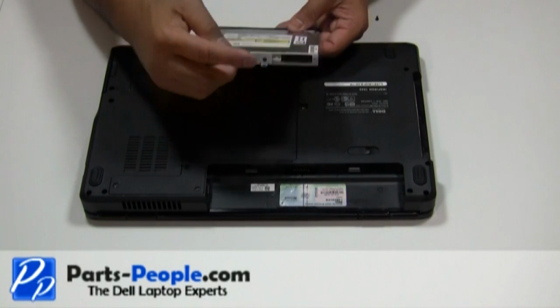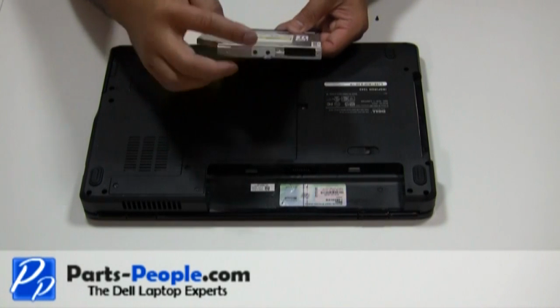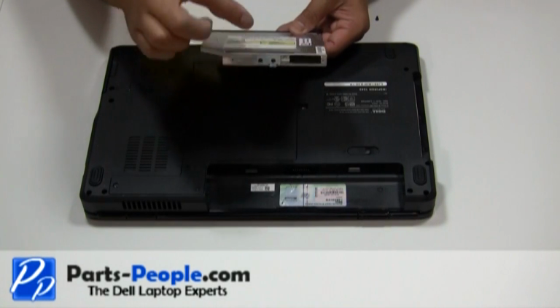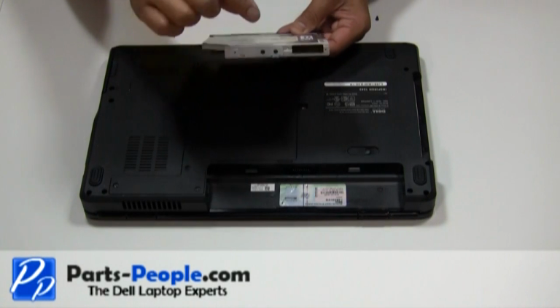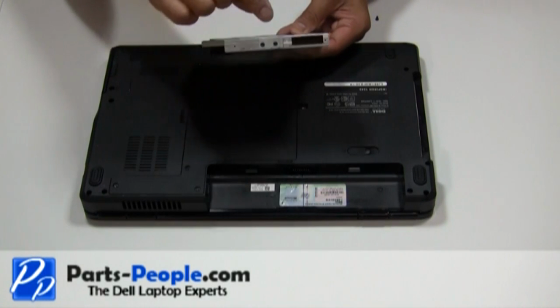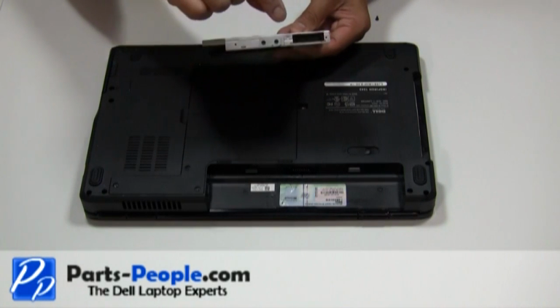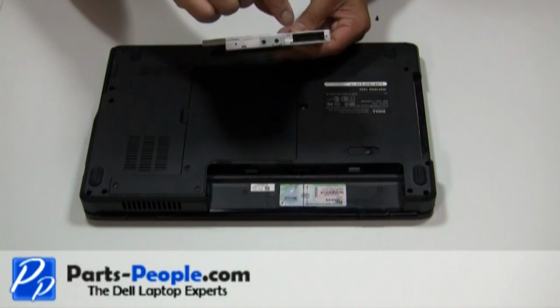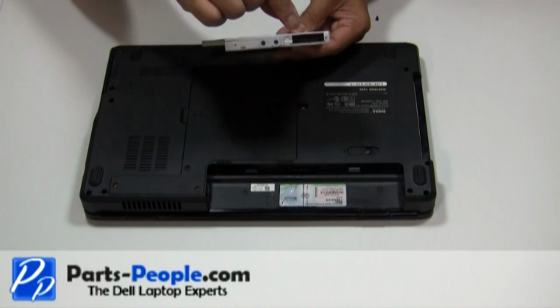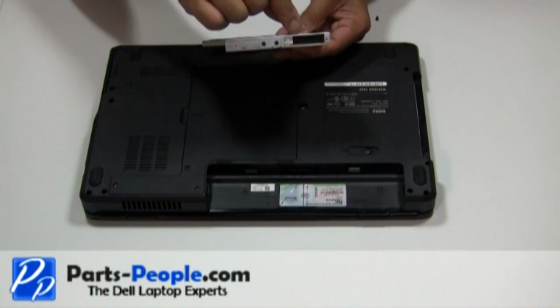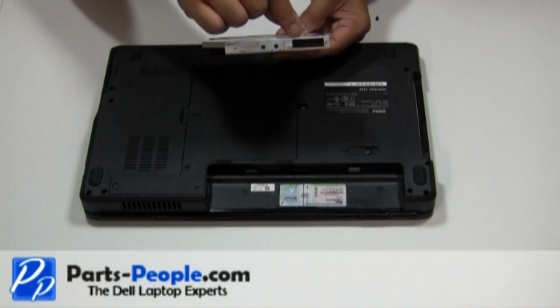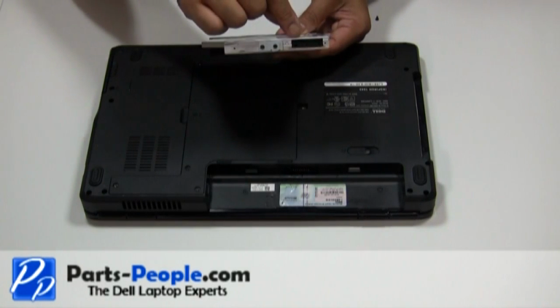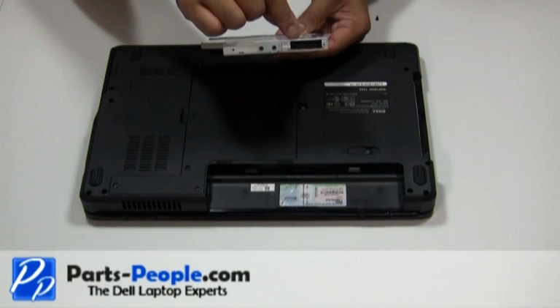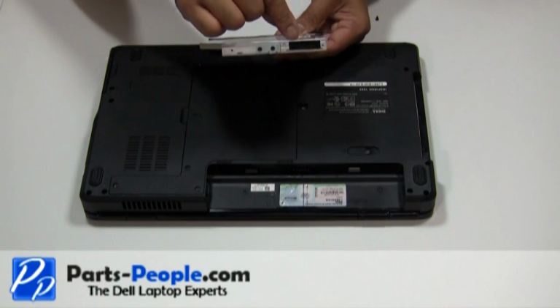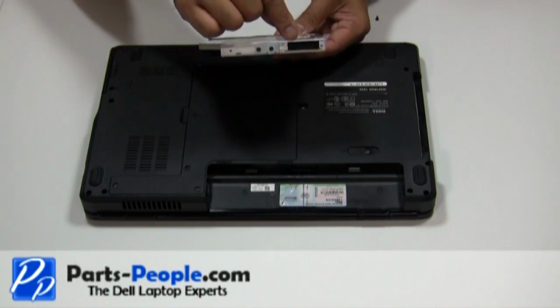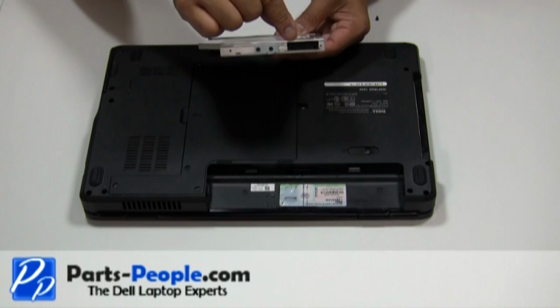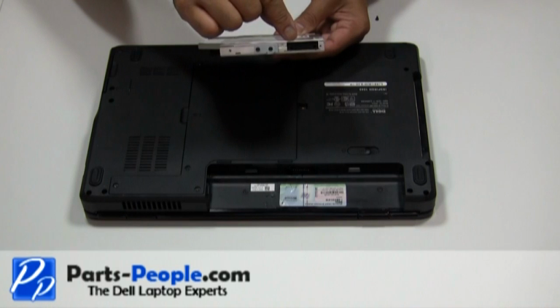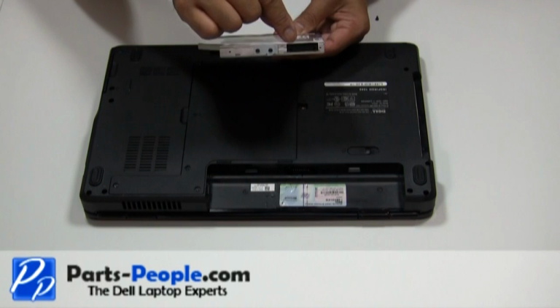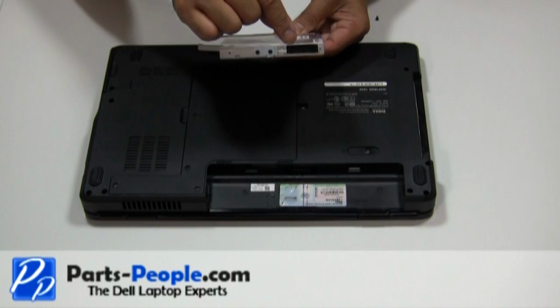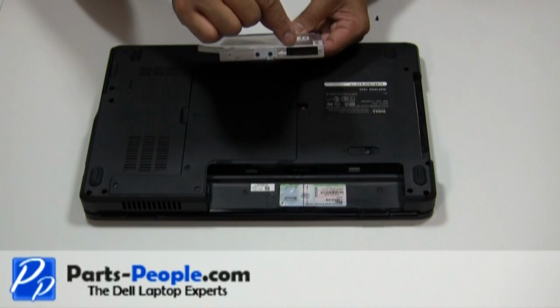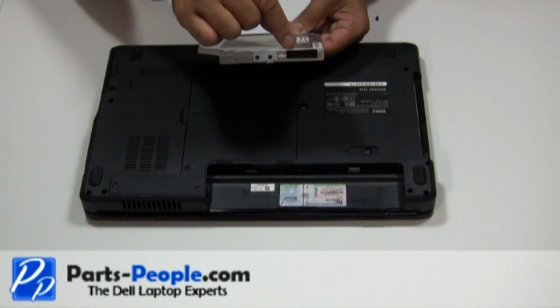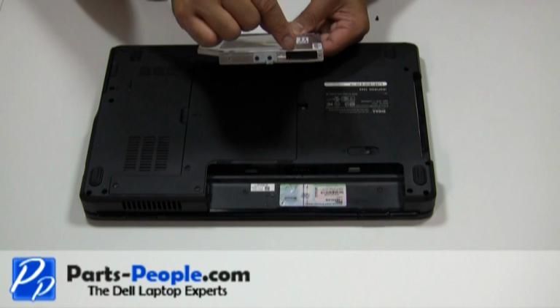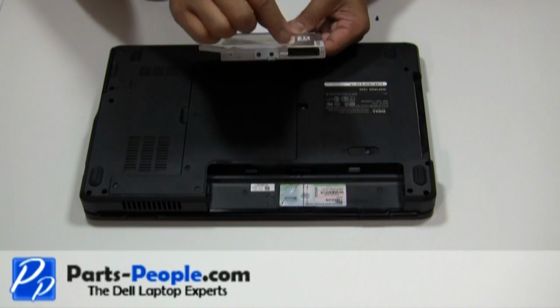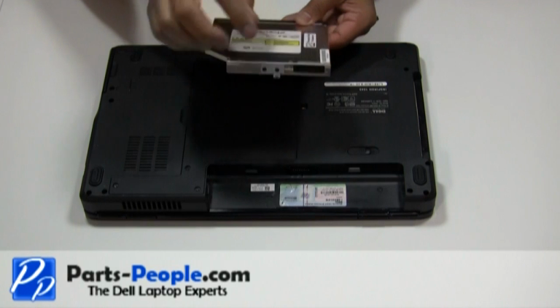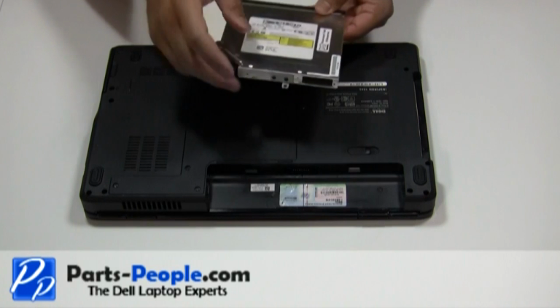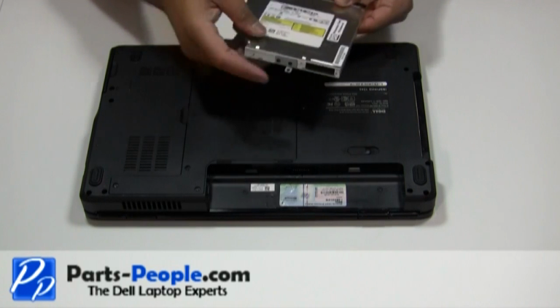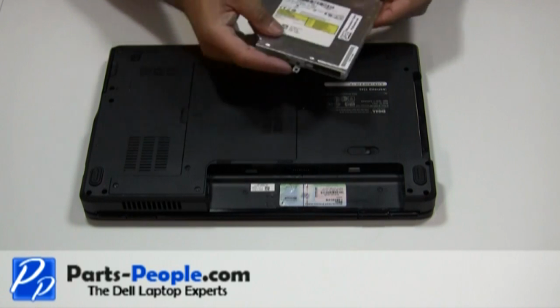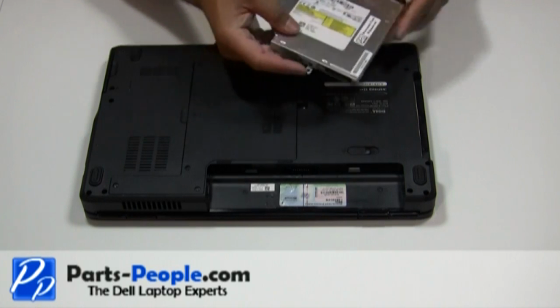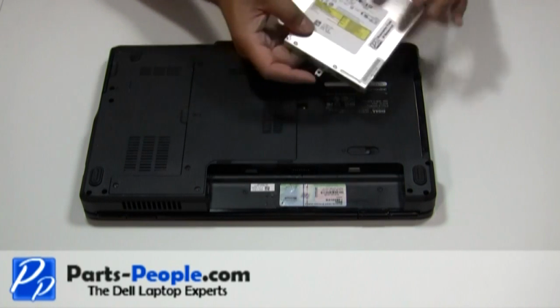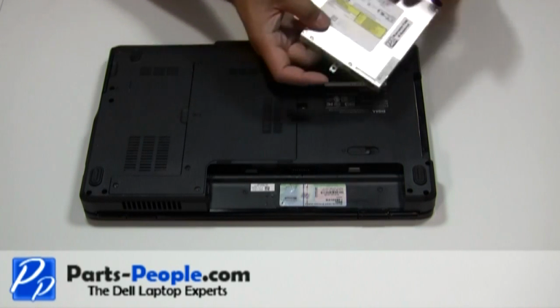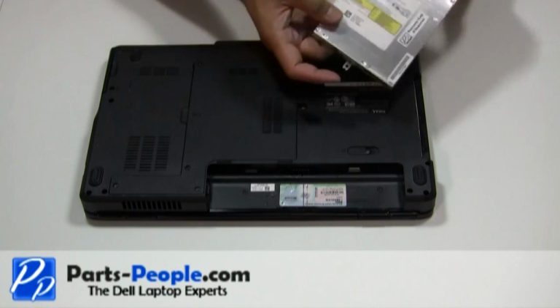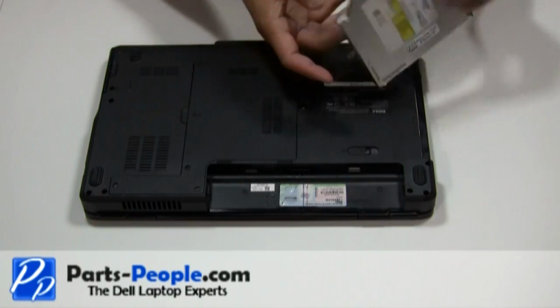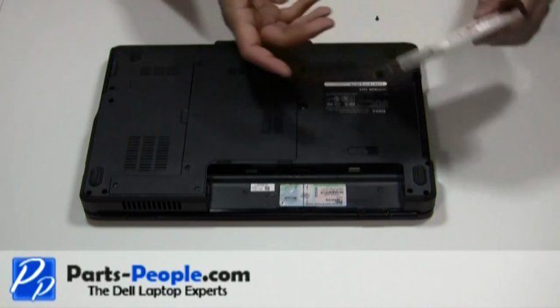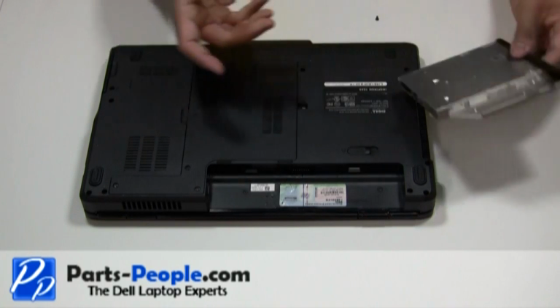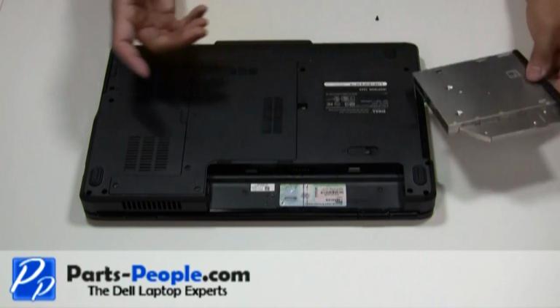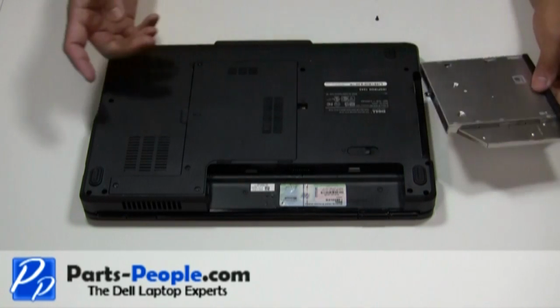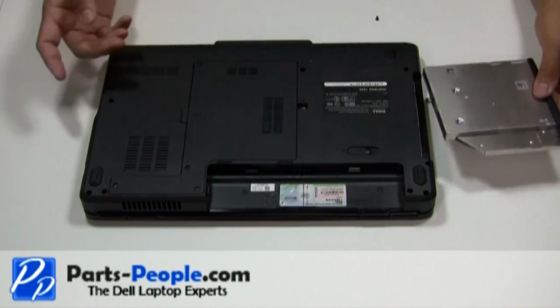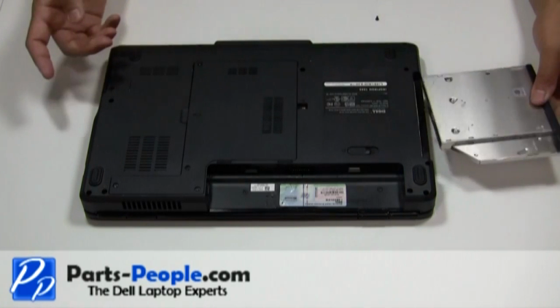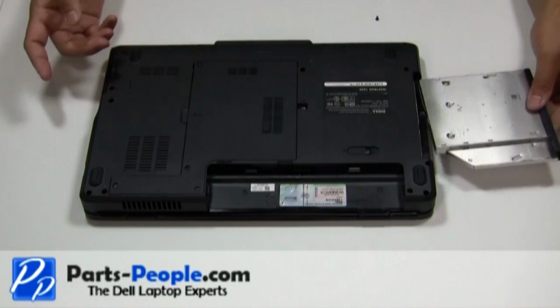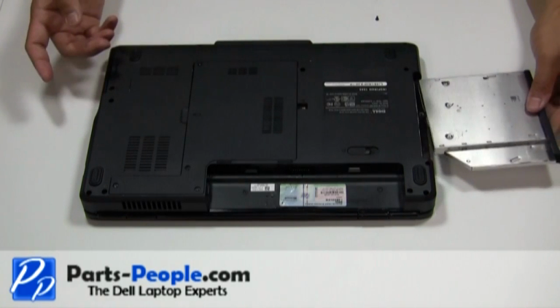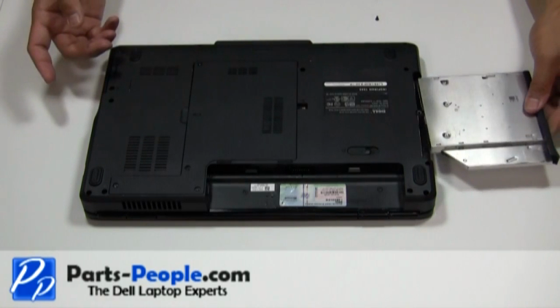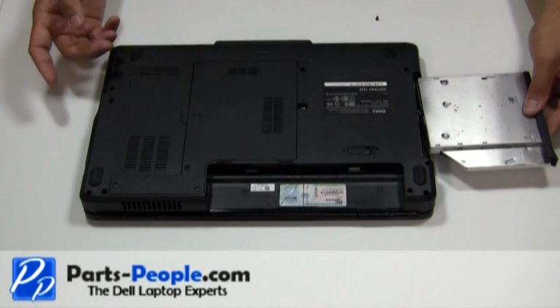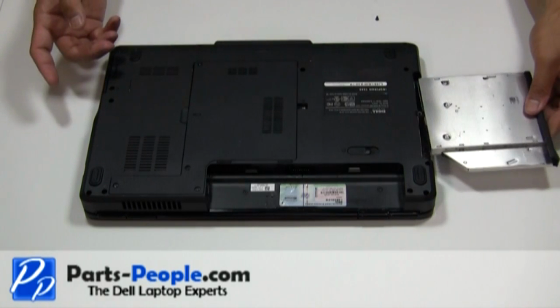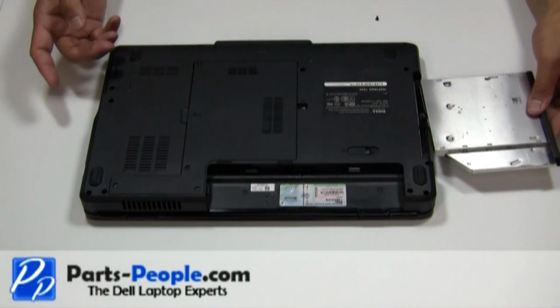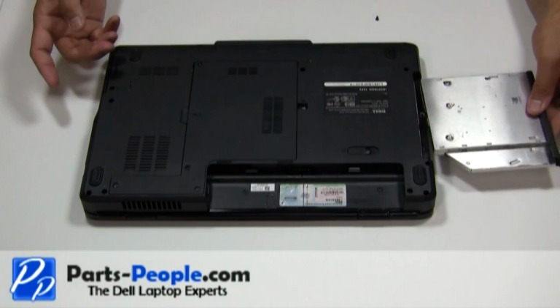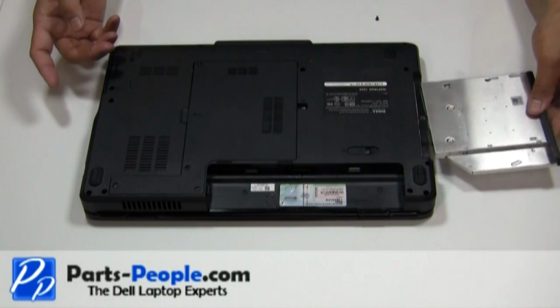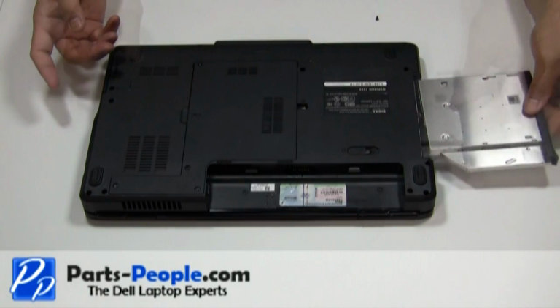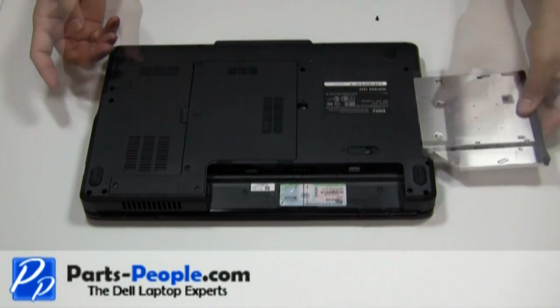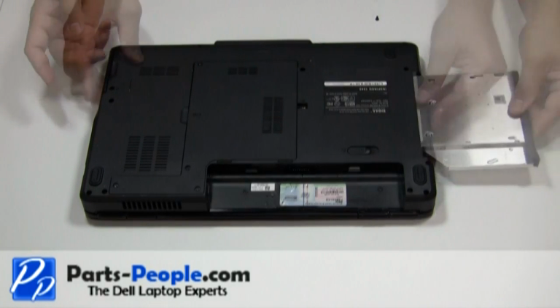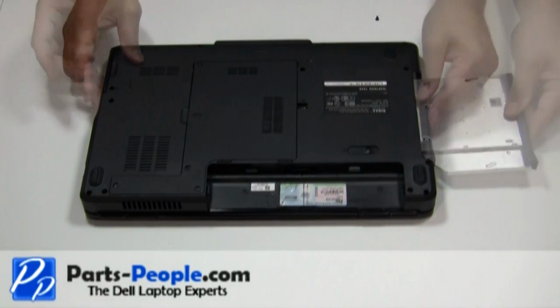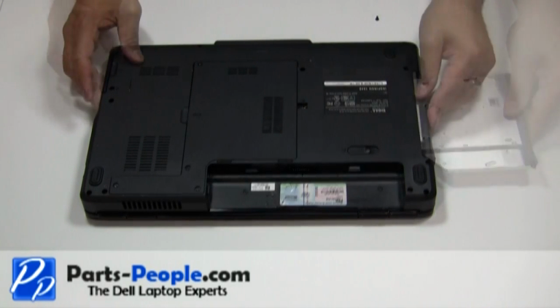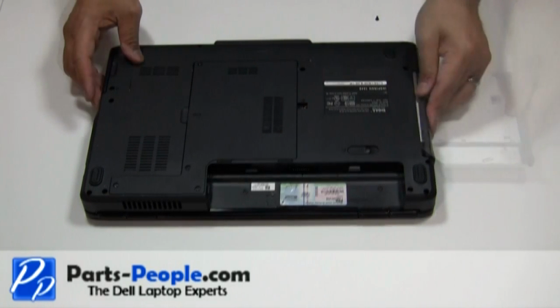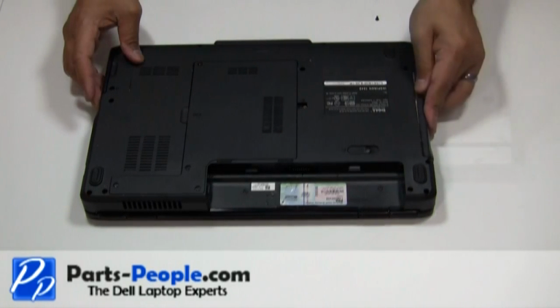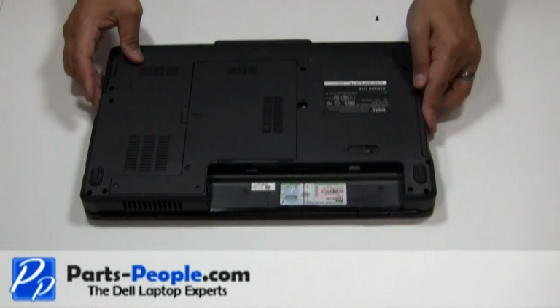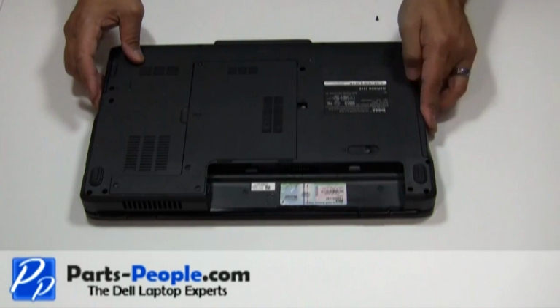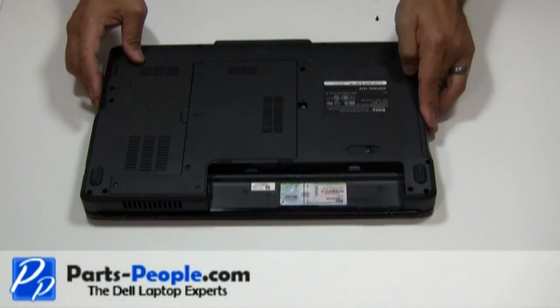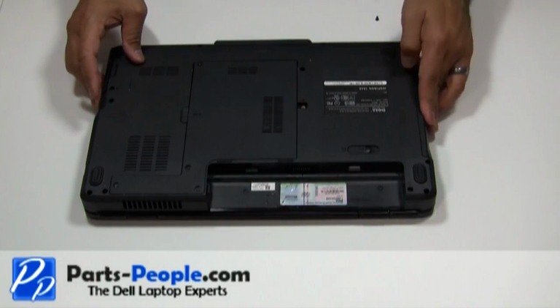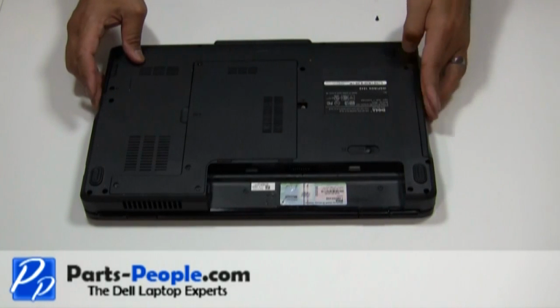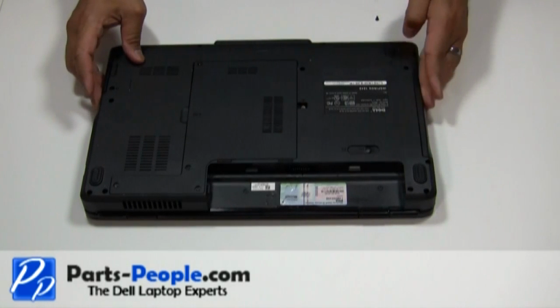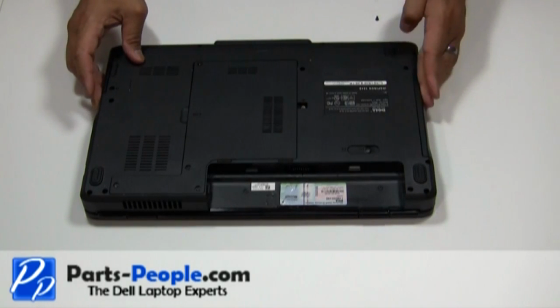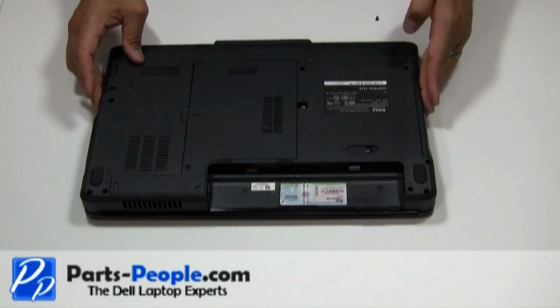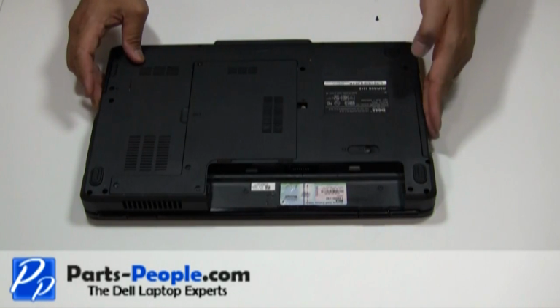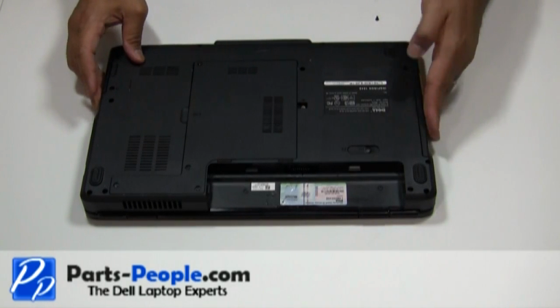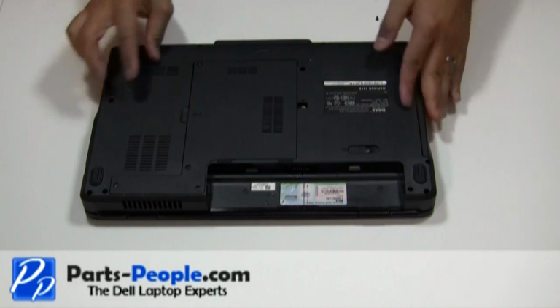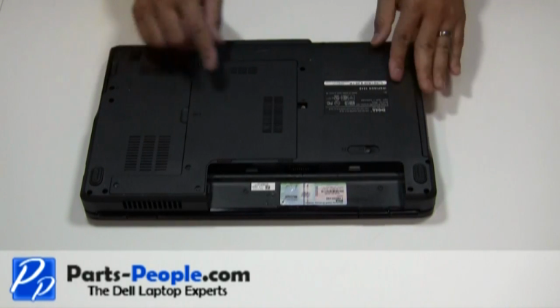To replace the optical drive, slide the optical drive into the bay, seat it firmly, and replace the single retaining screw.